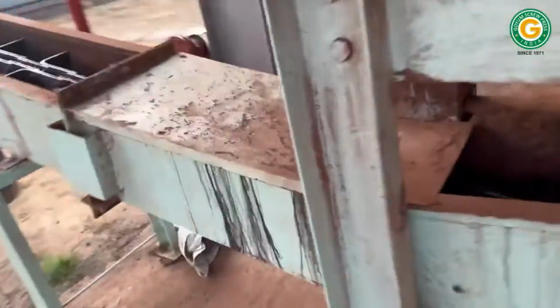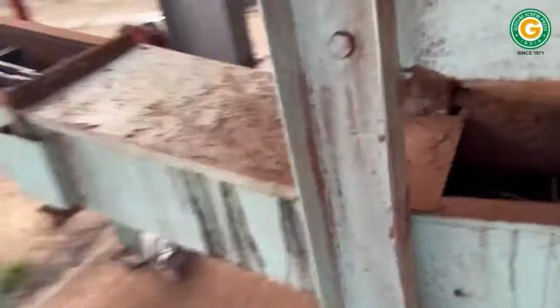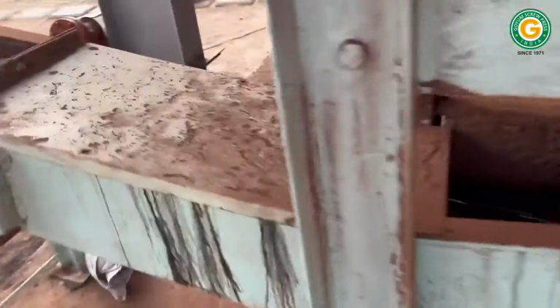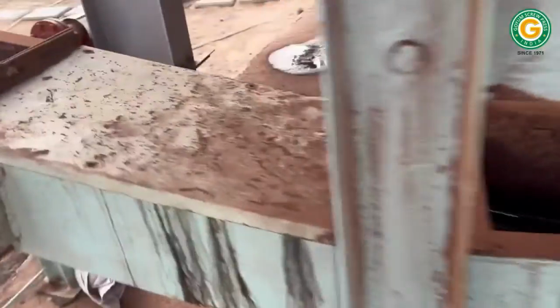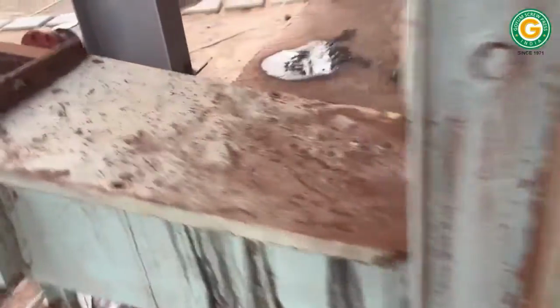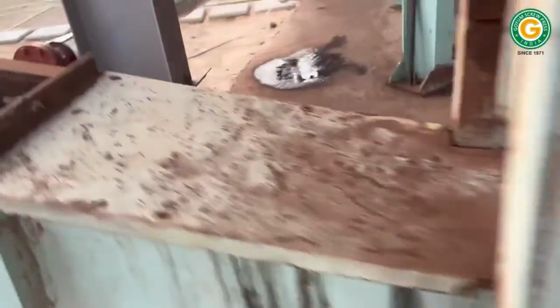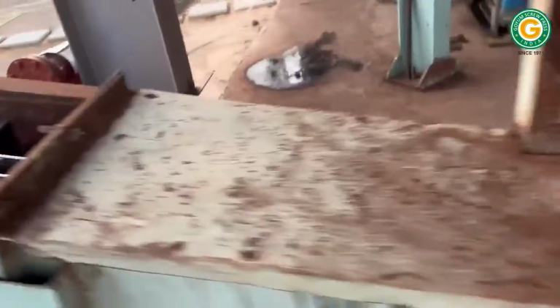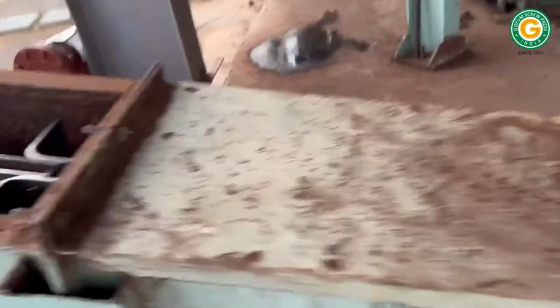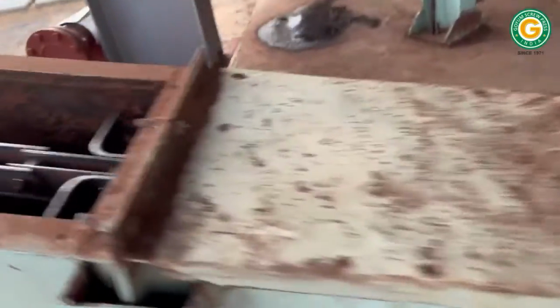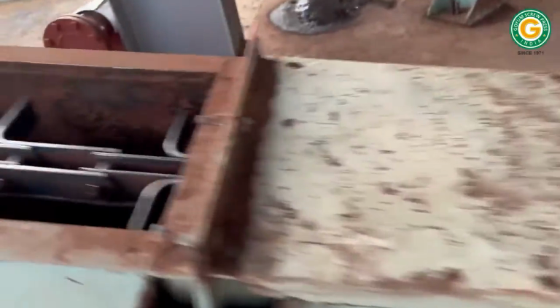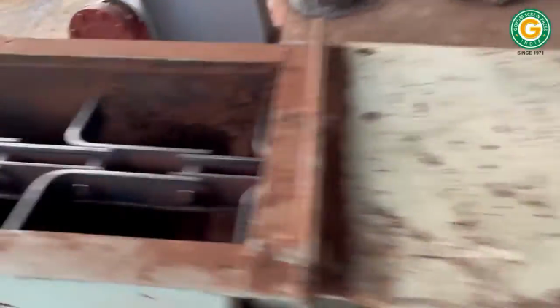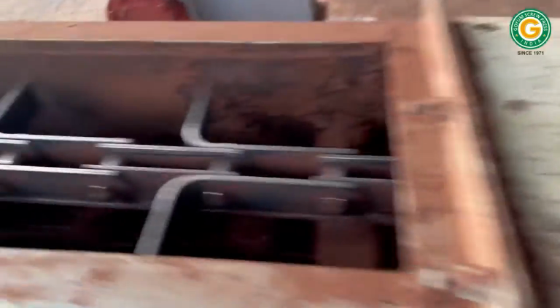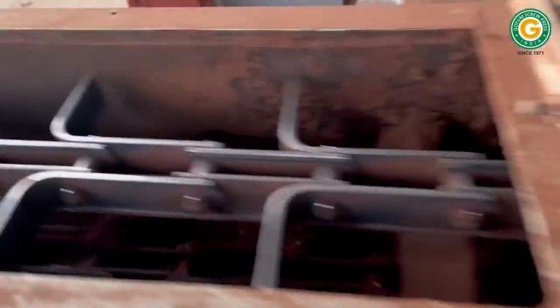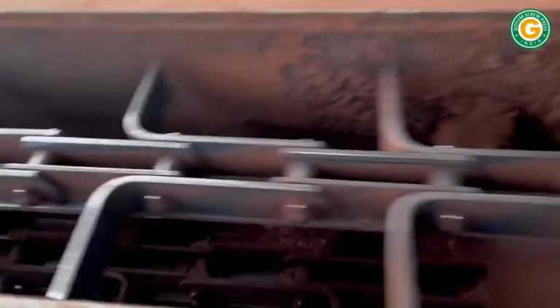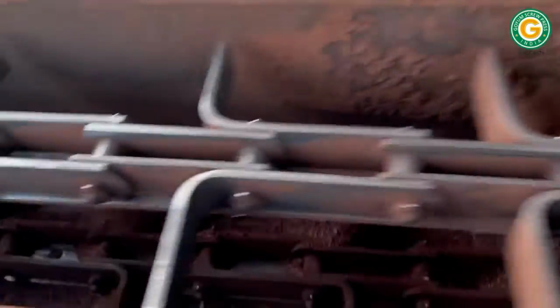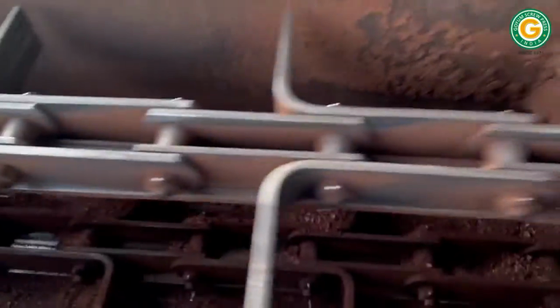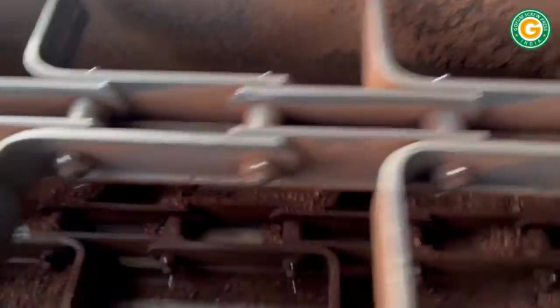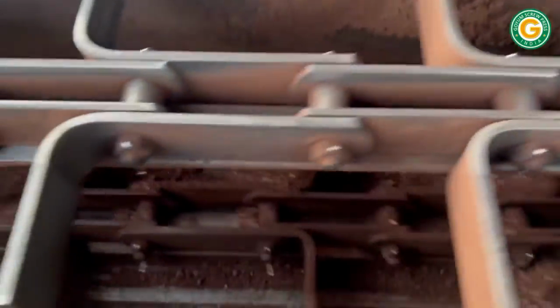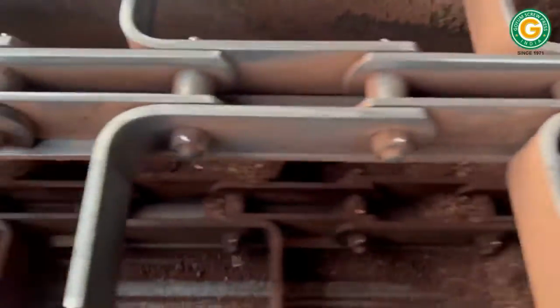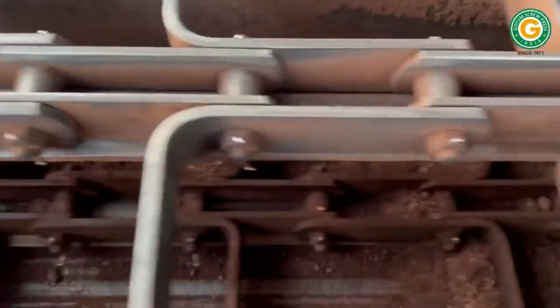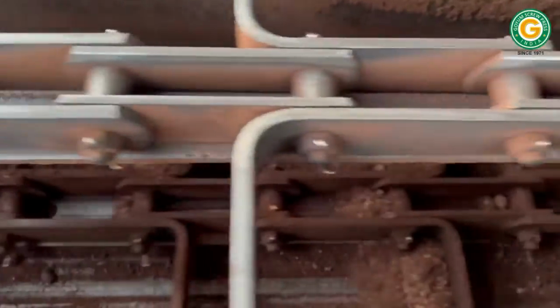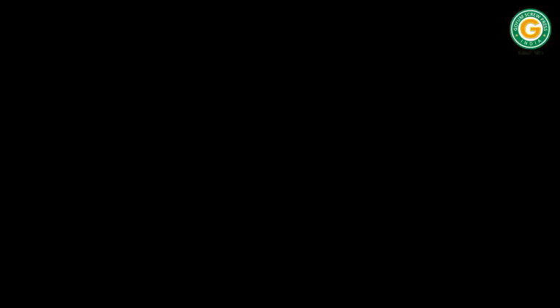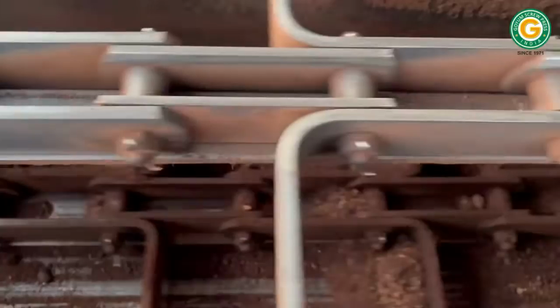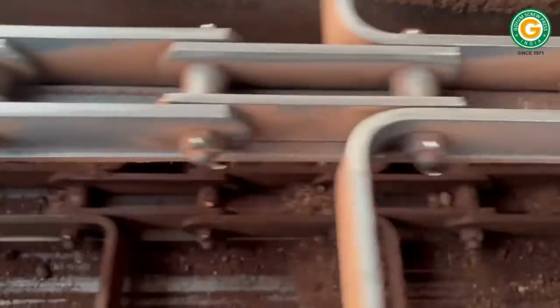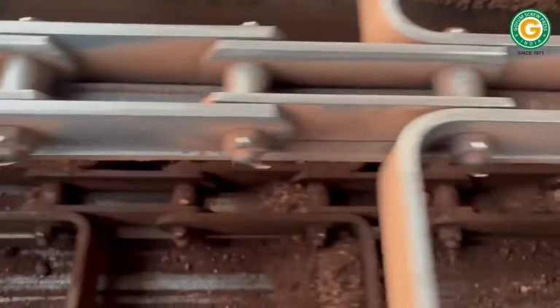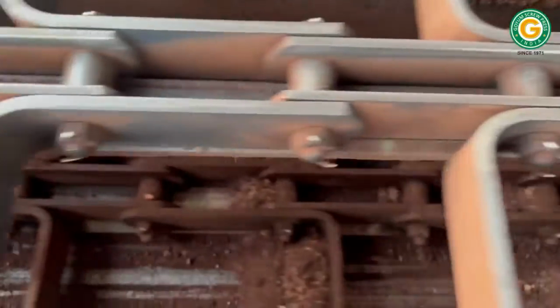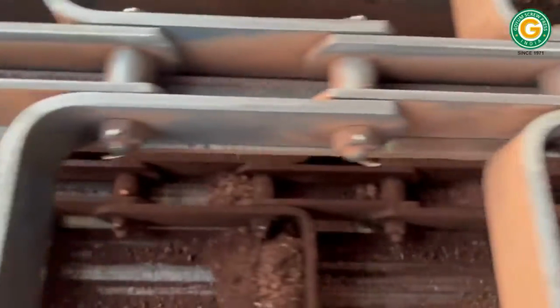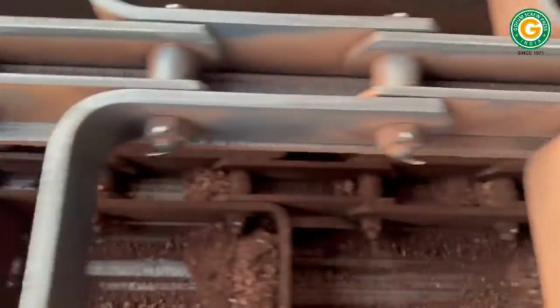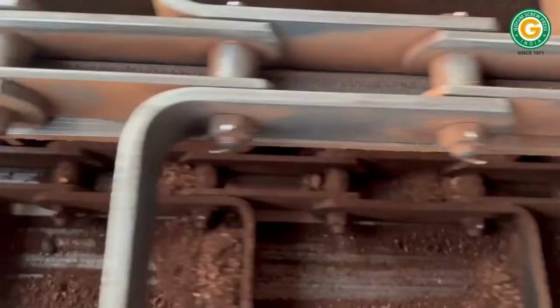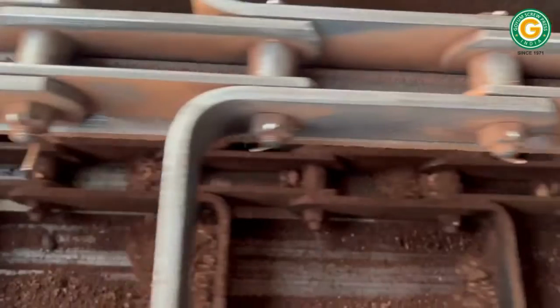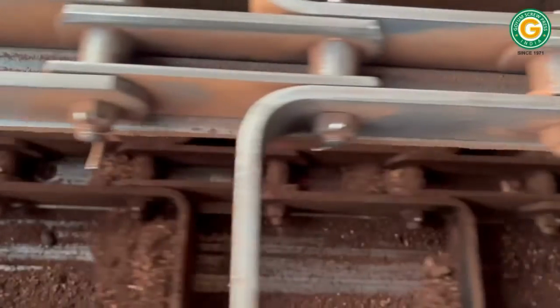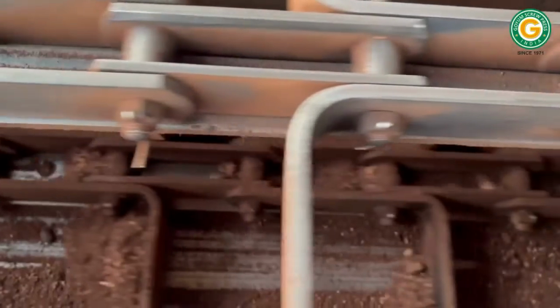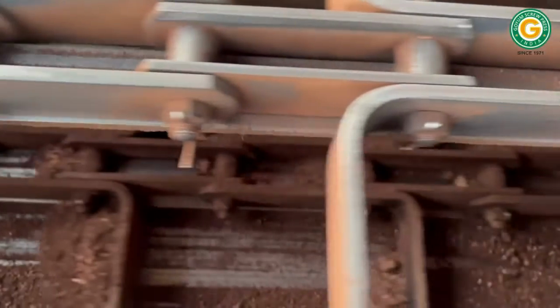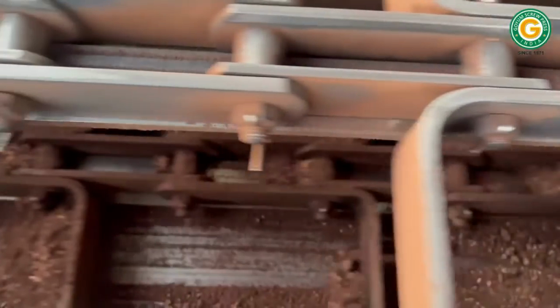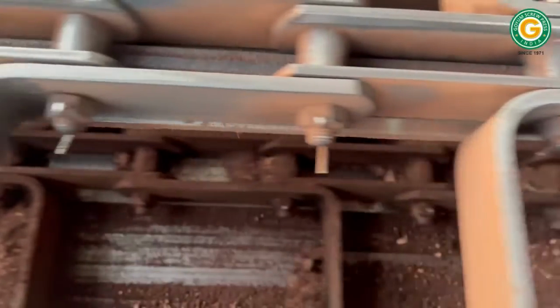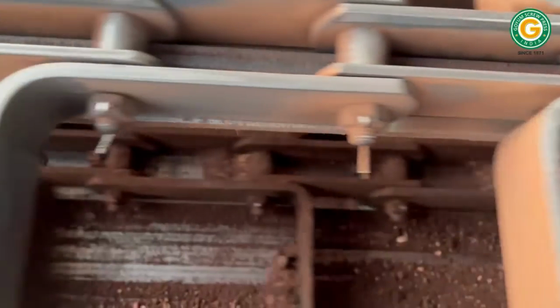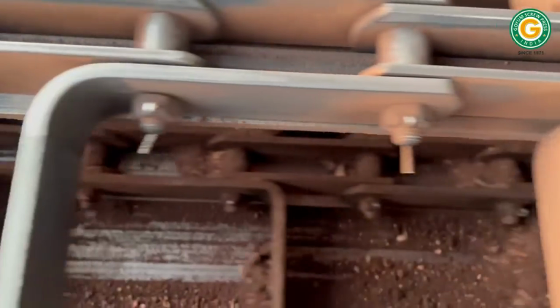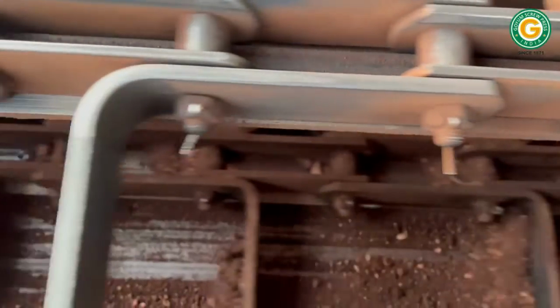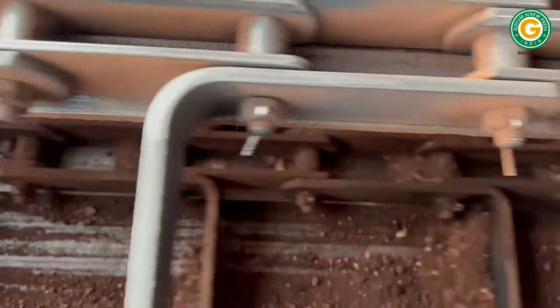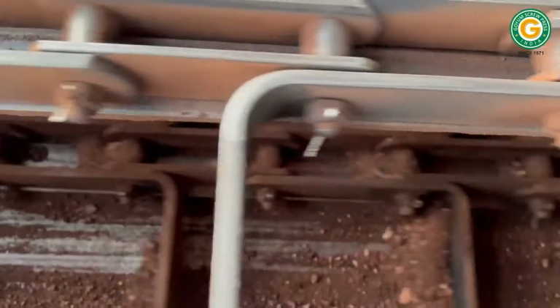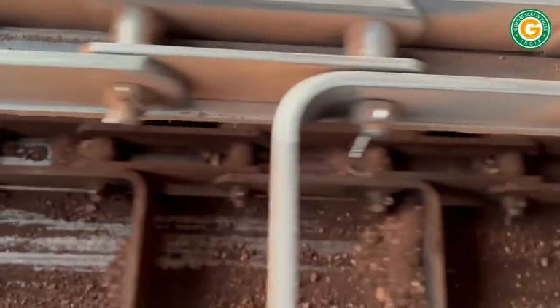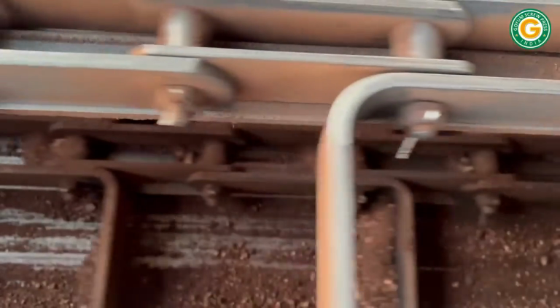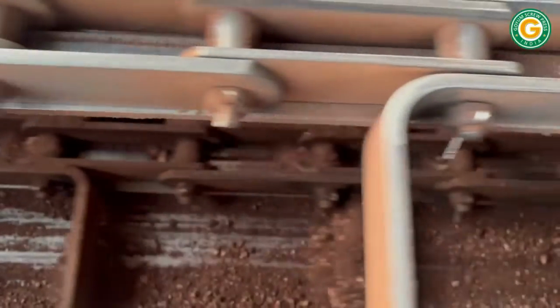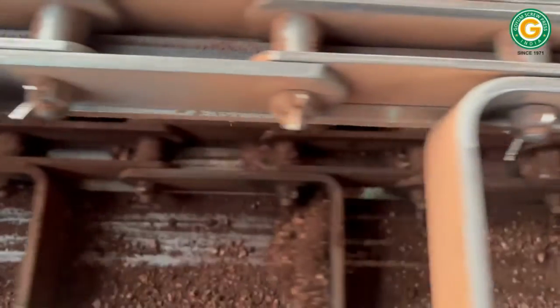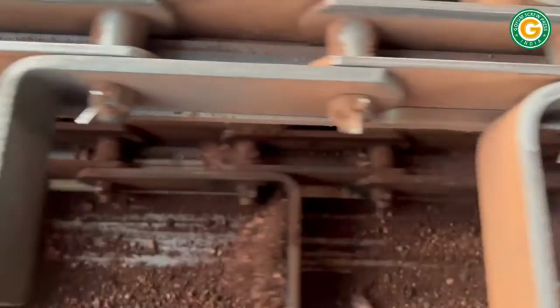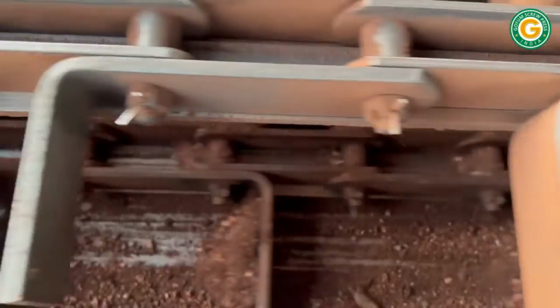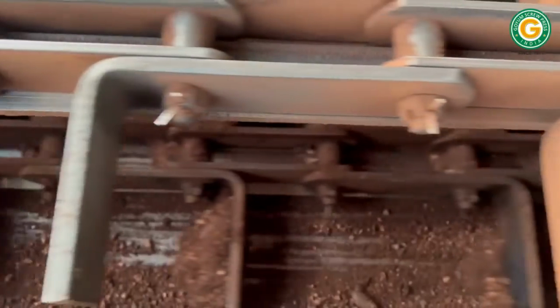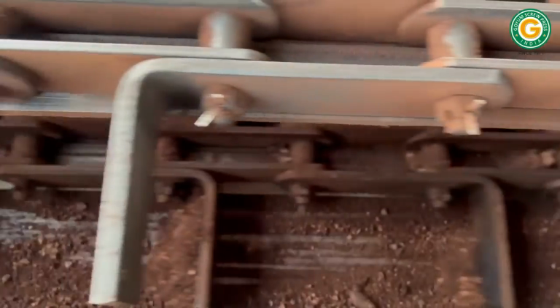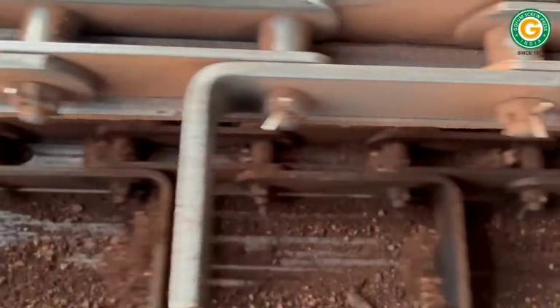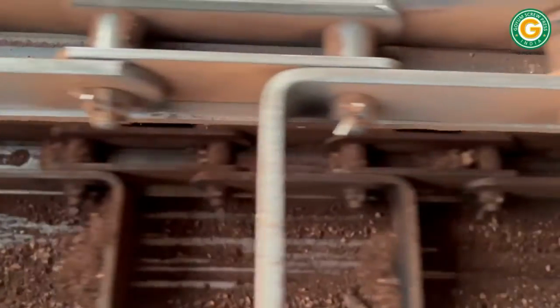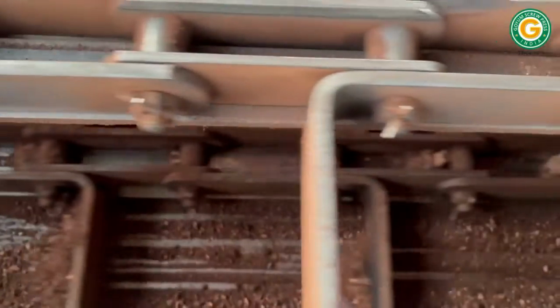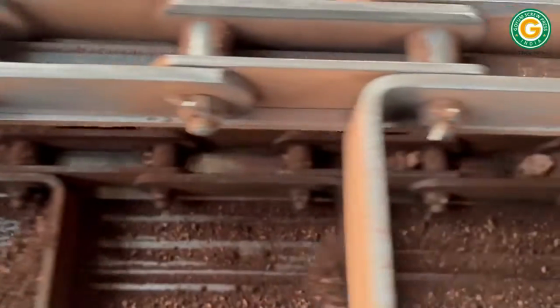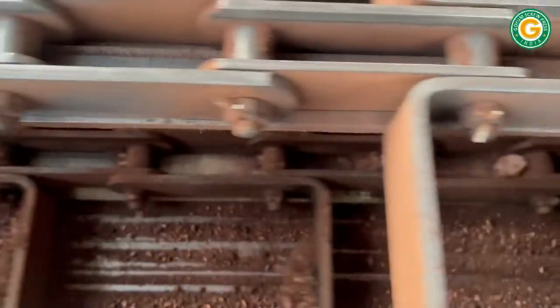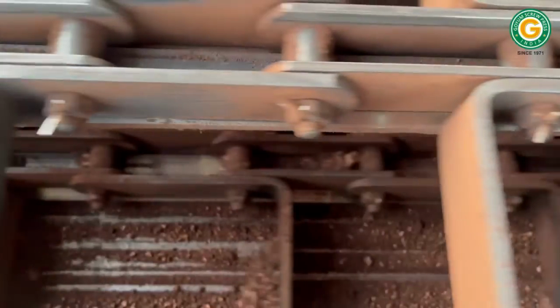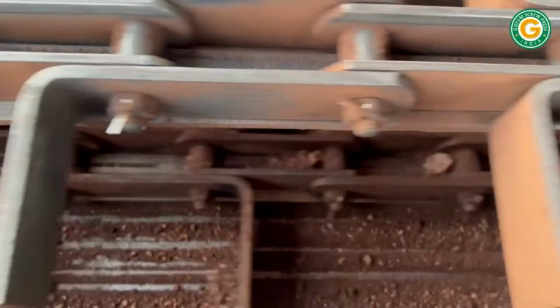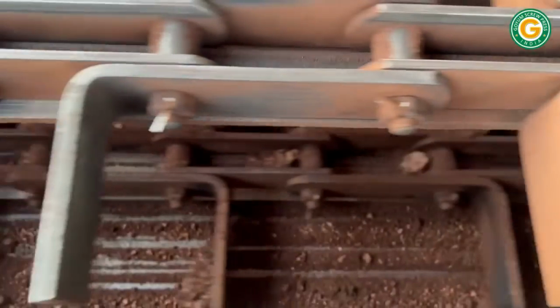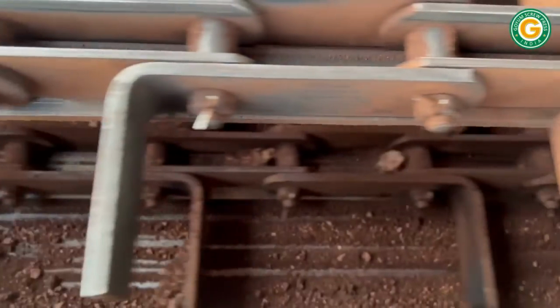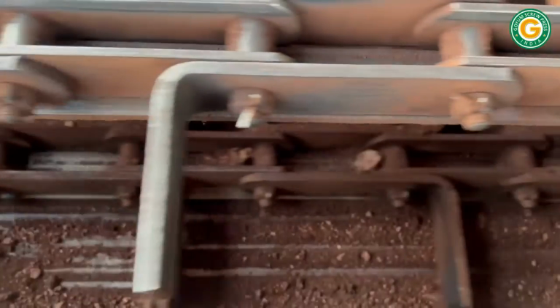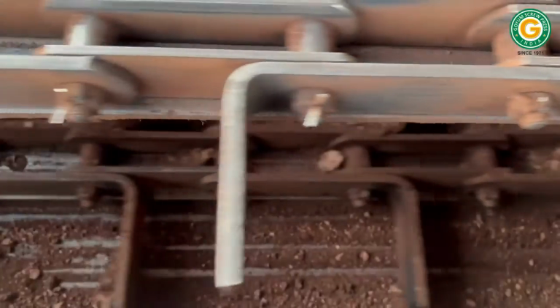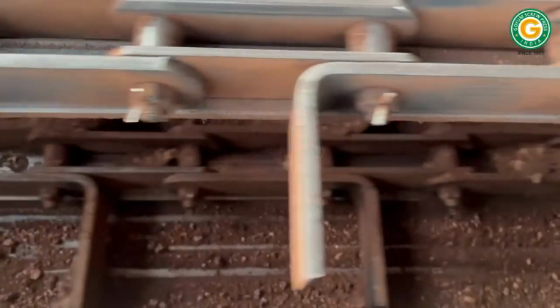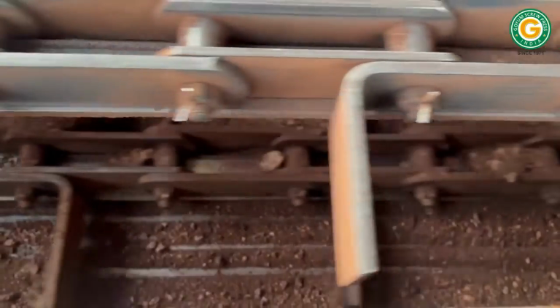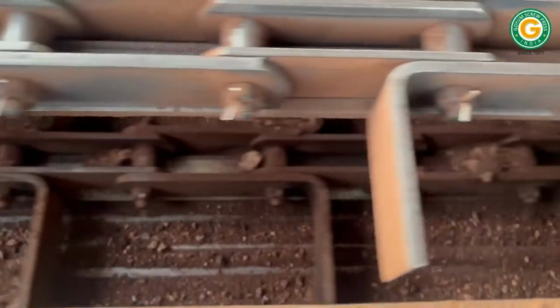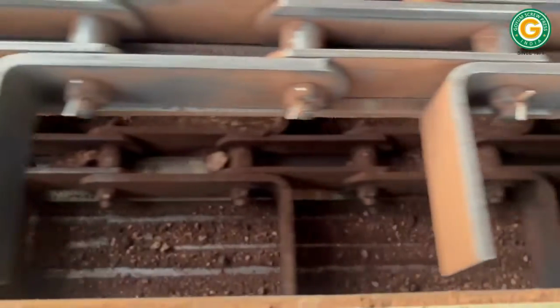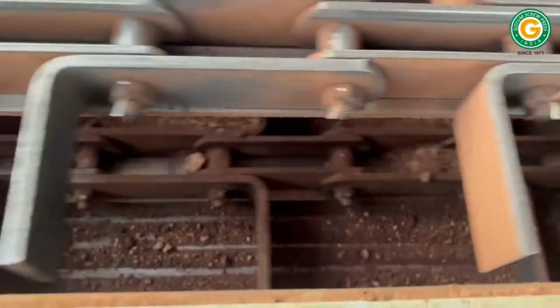Finally, the de-oiled cake is conveyed to the DOC go-down using a chain conveyor, where it is cooled before storage.